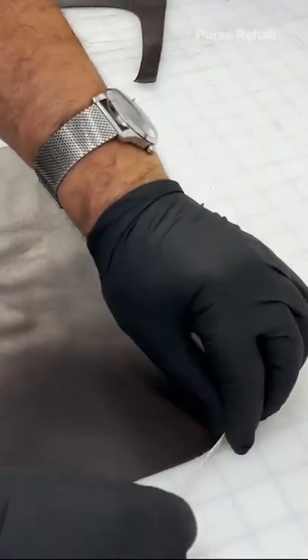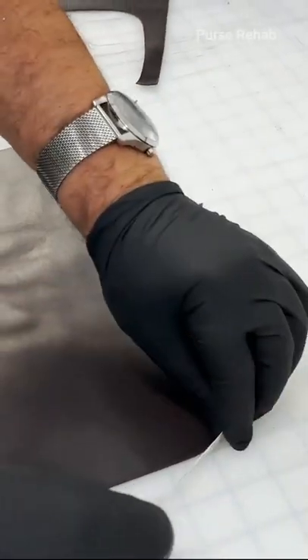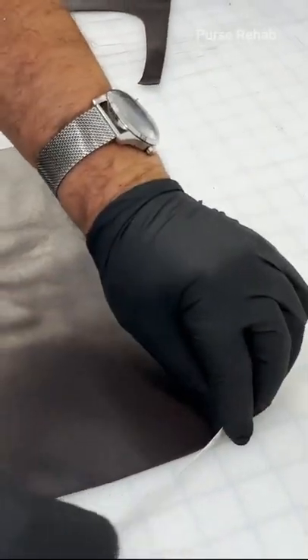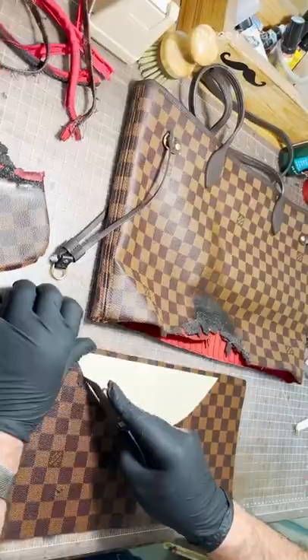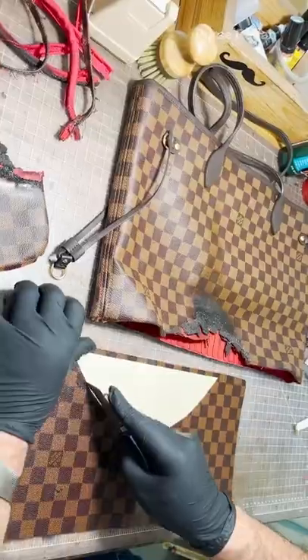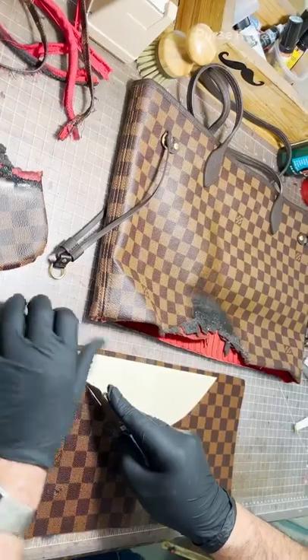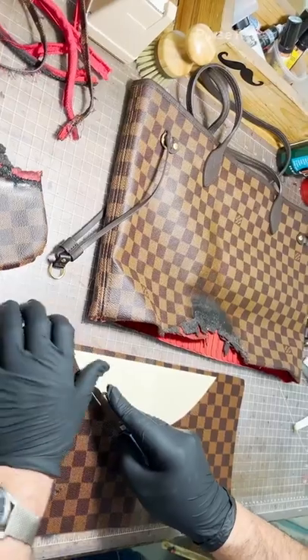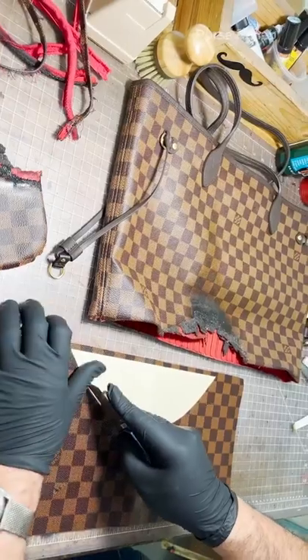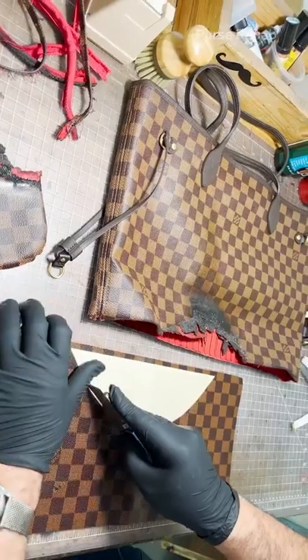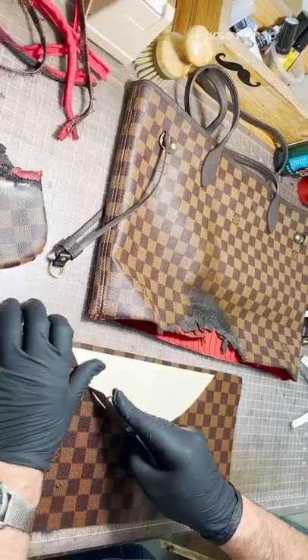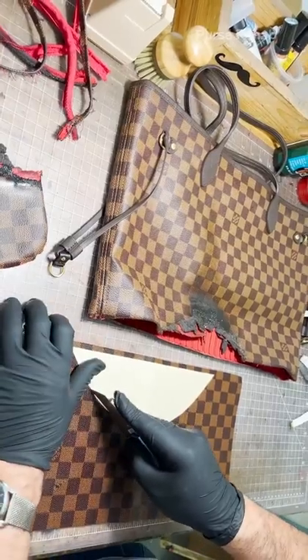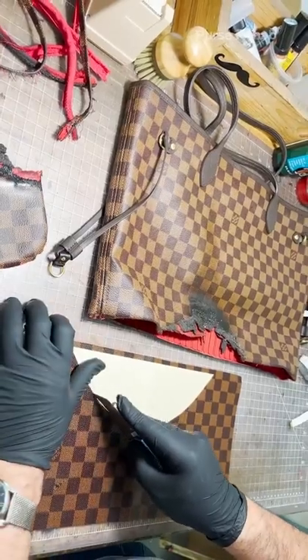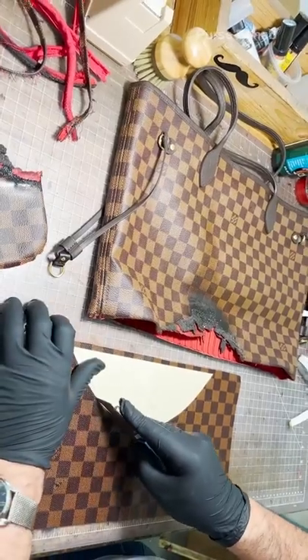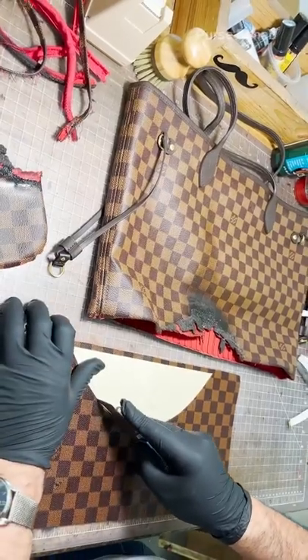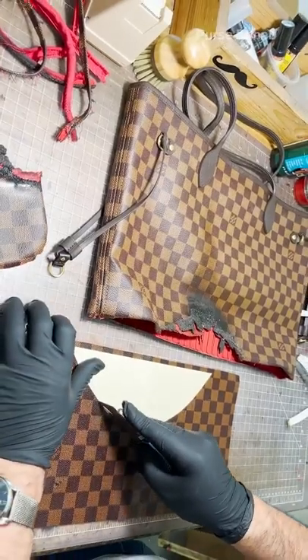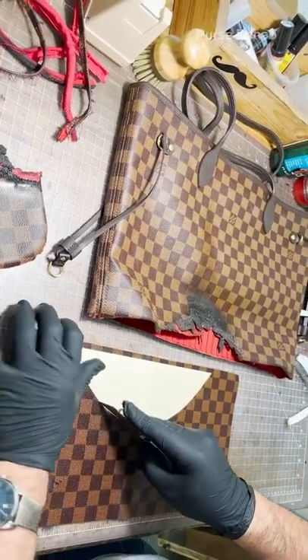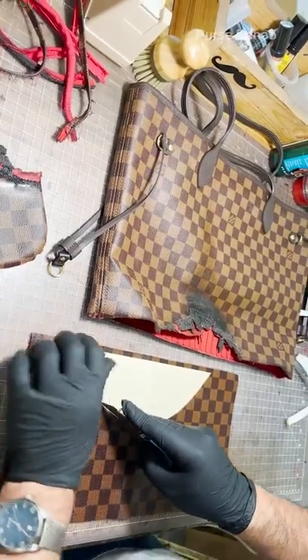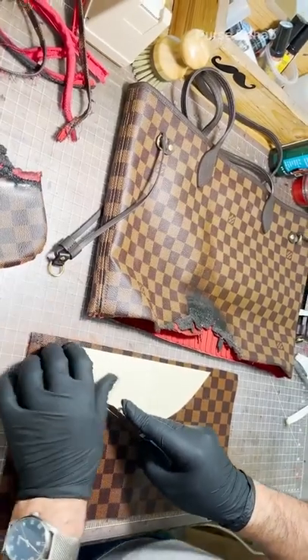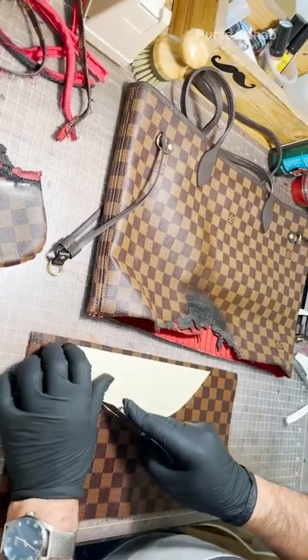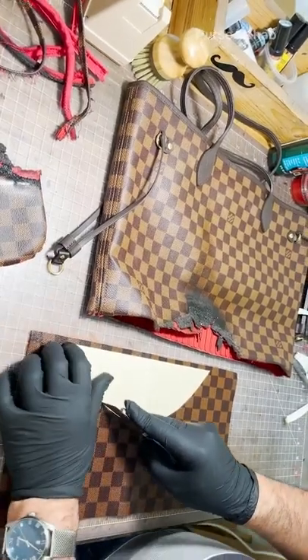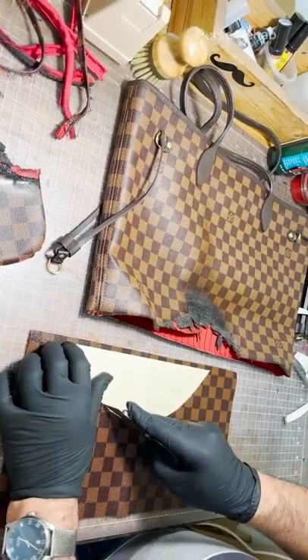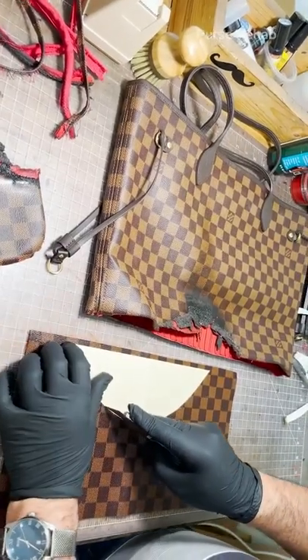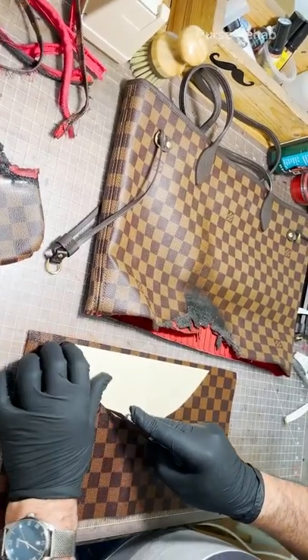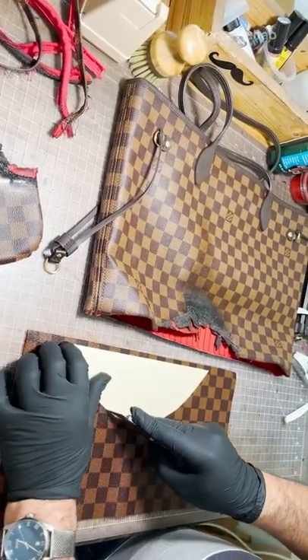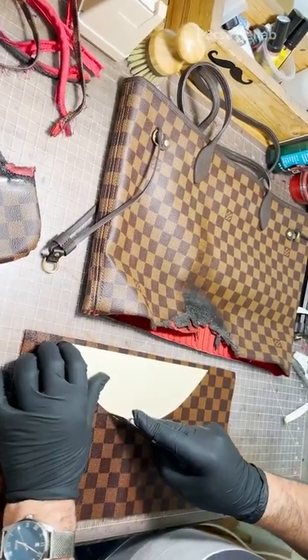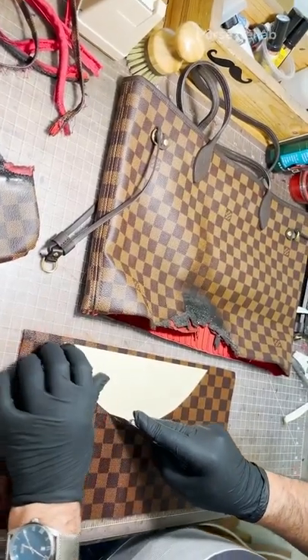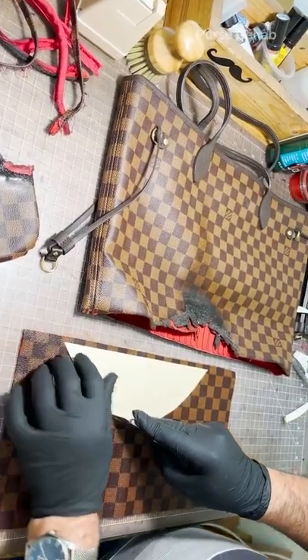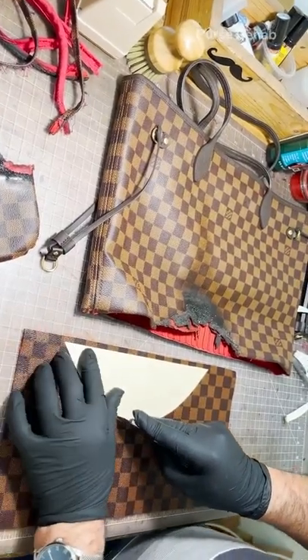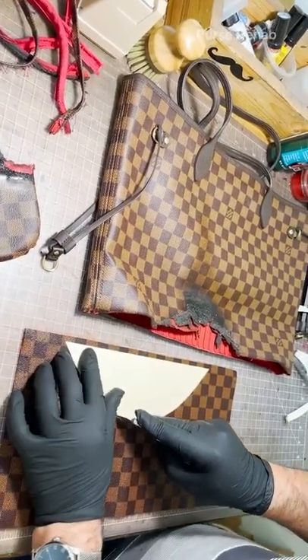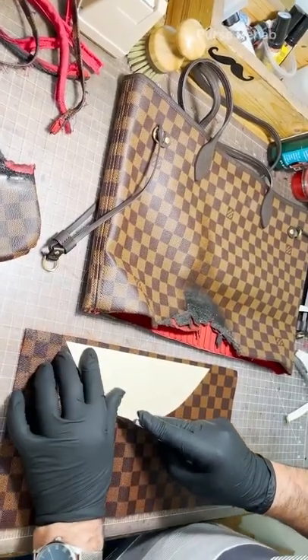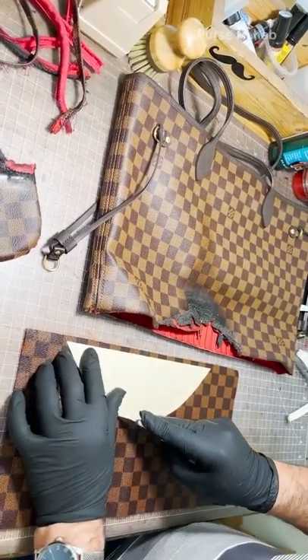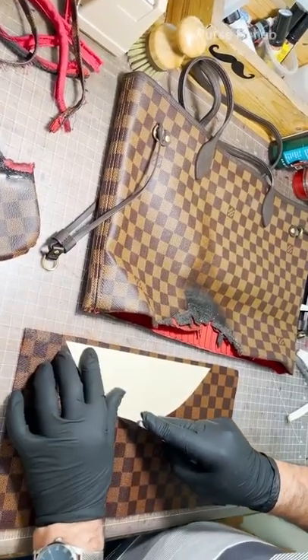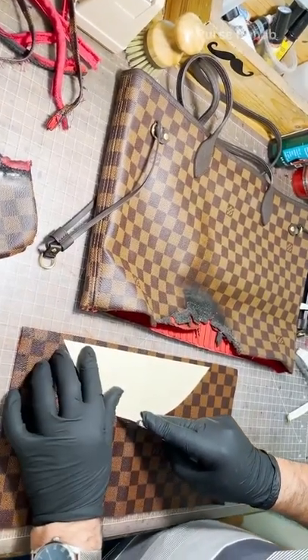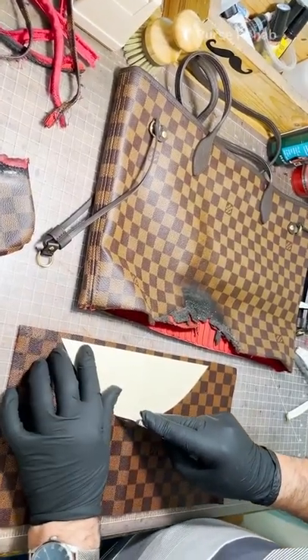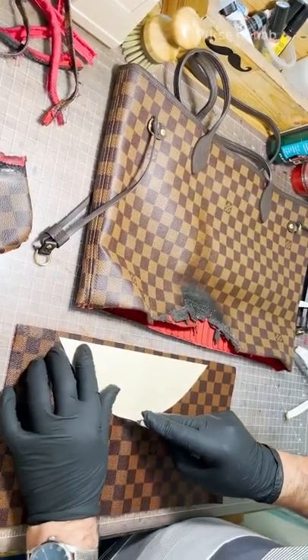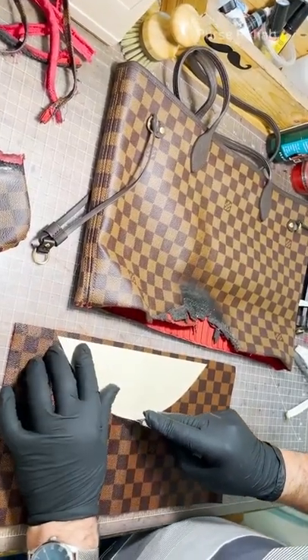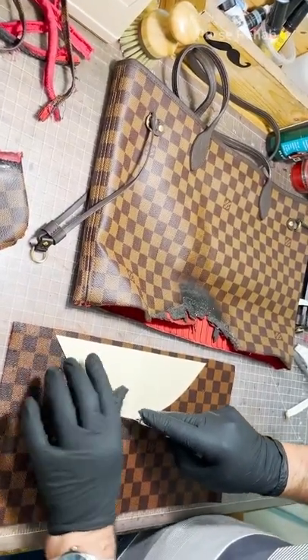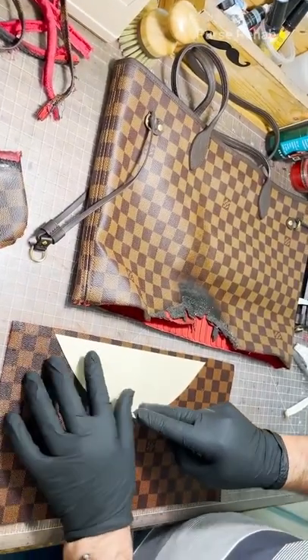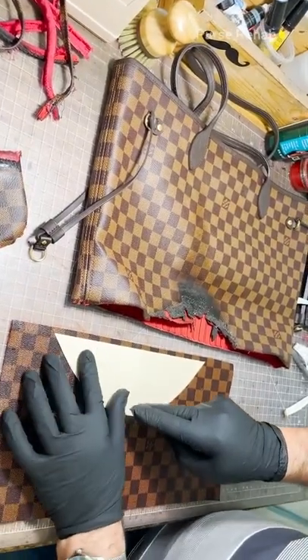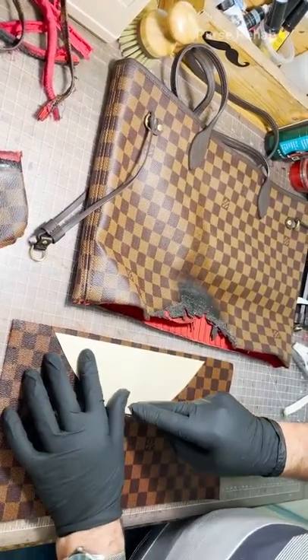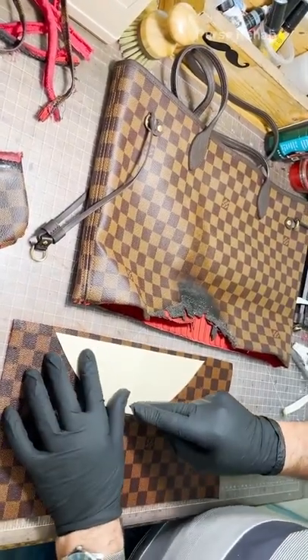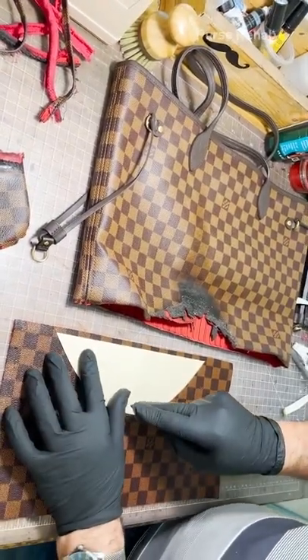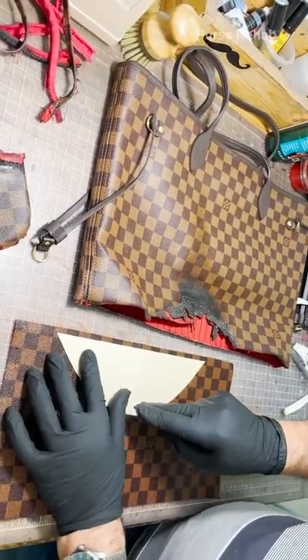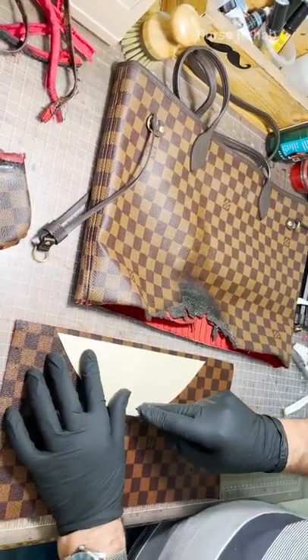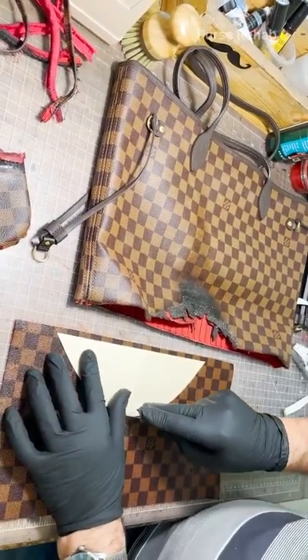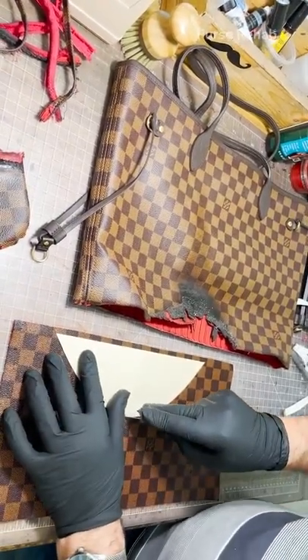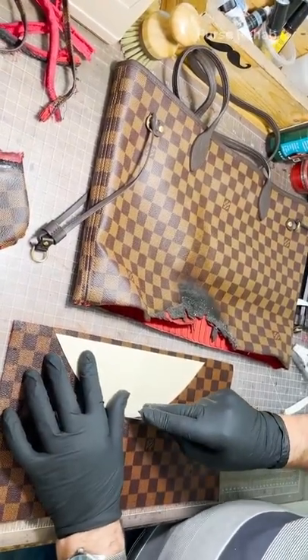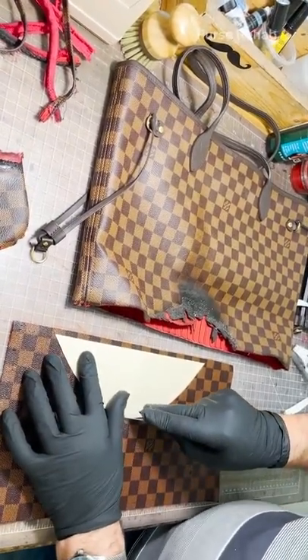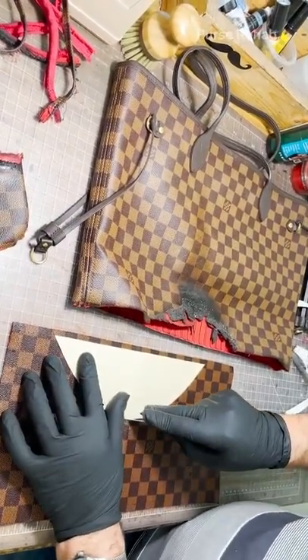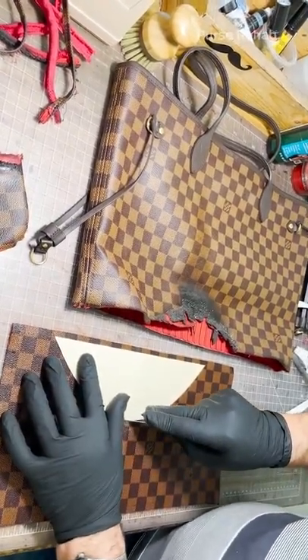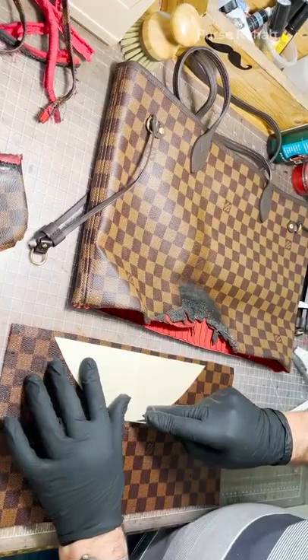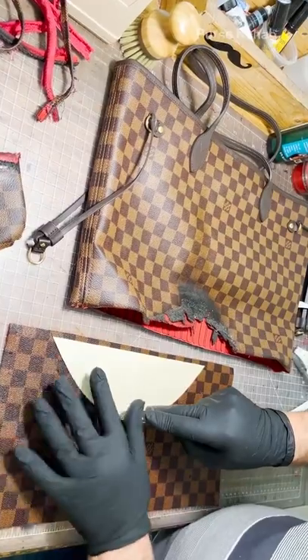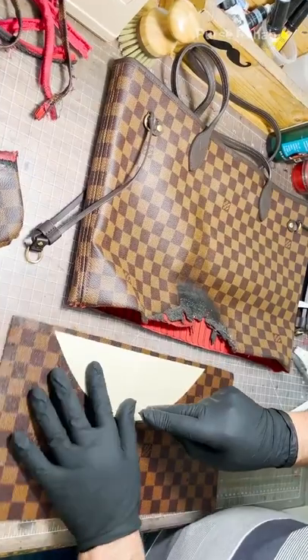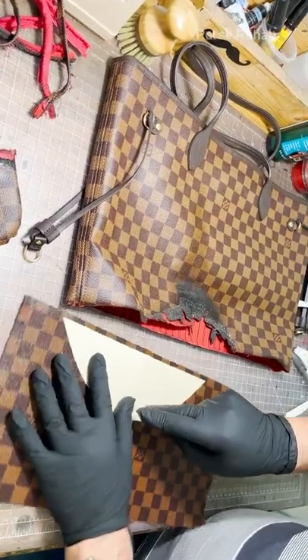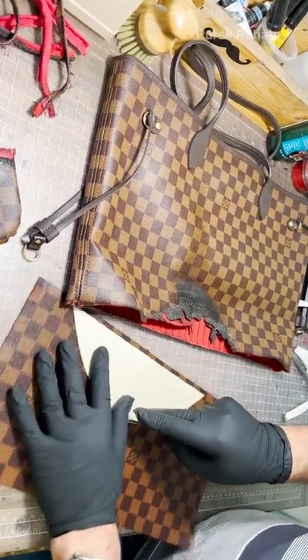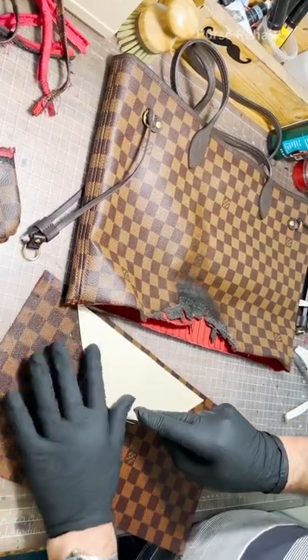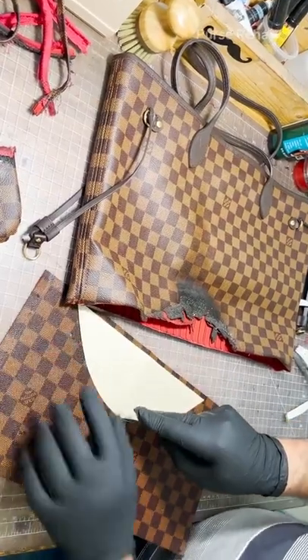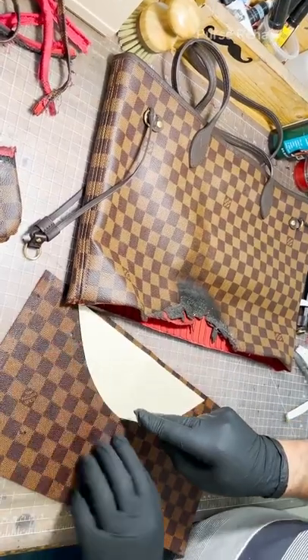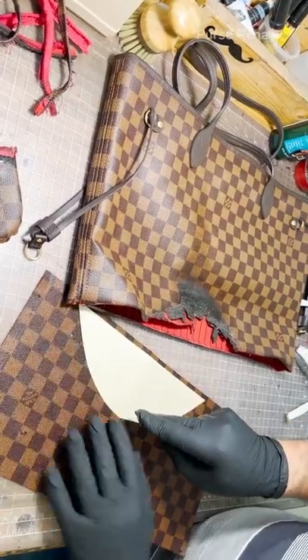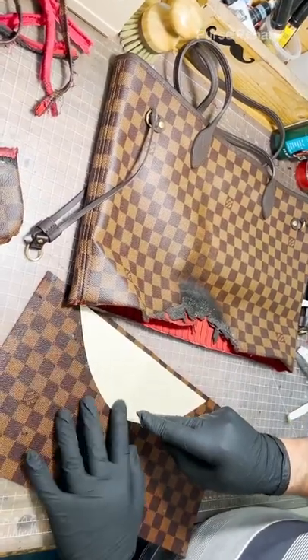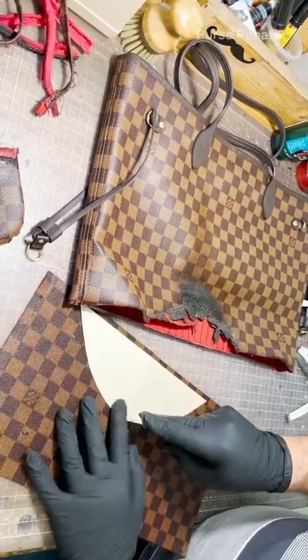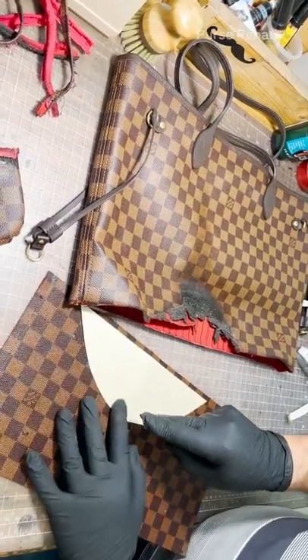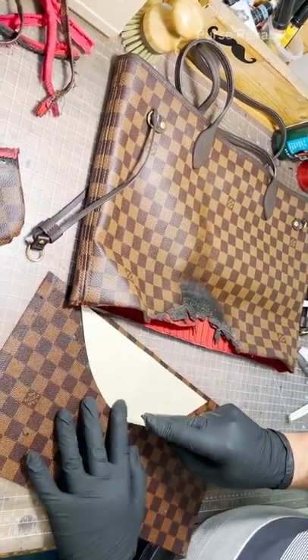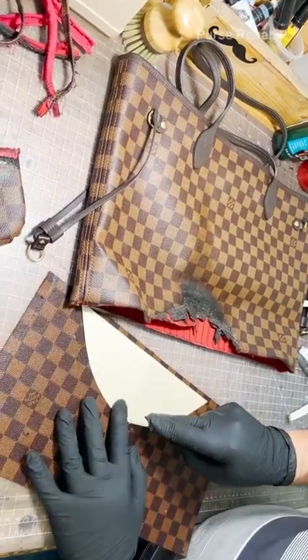In addition to making the base, we are going to recreate the burnt piece that's on the side of the bag.